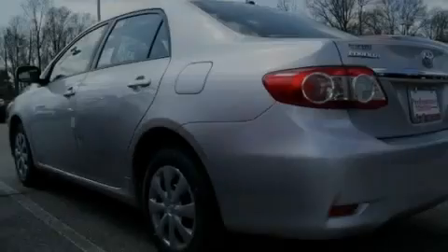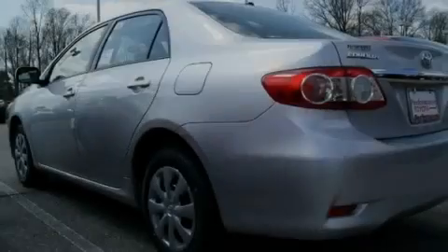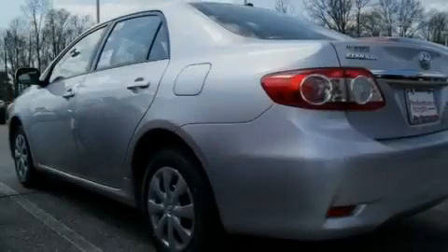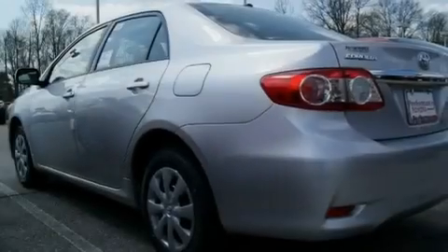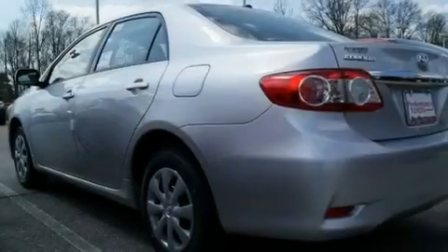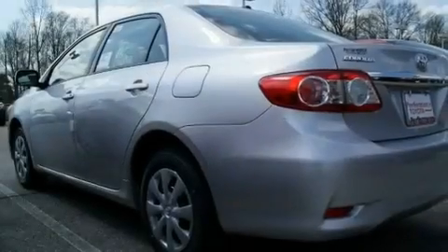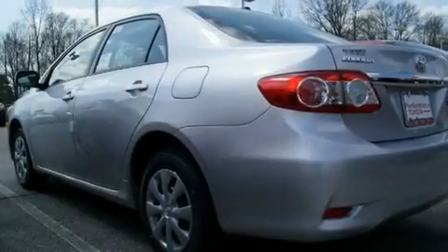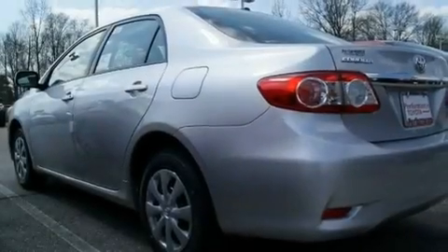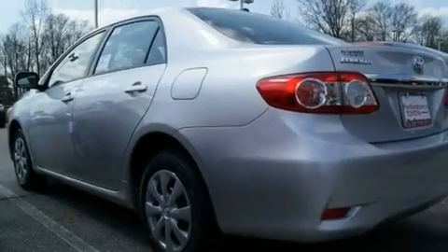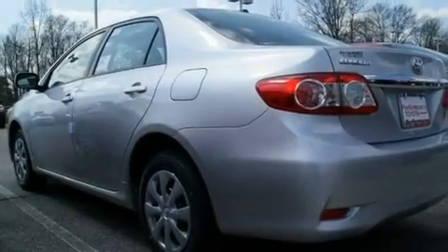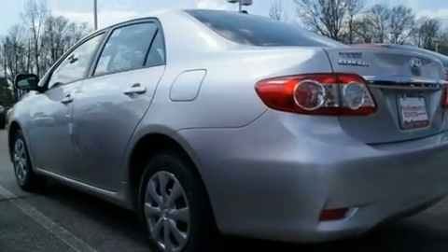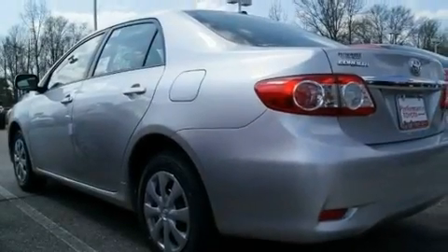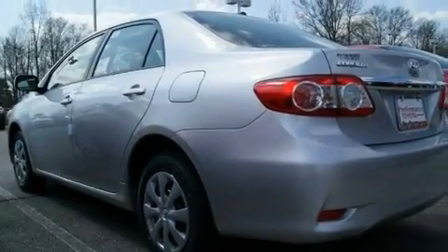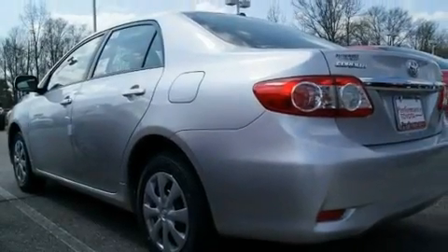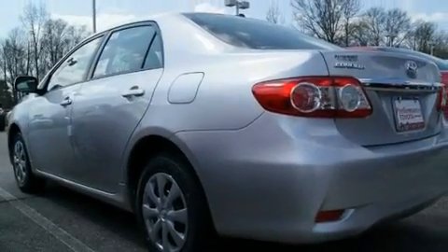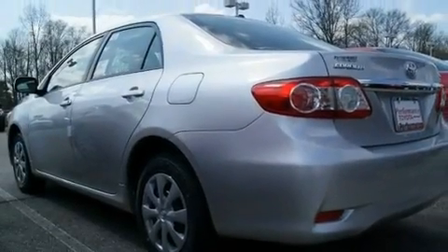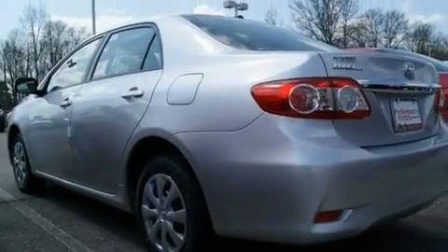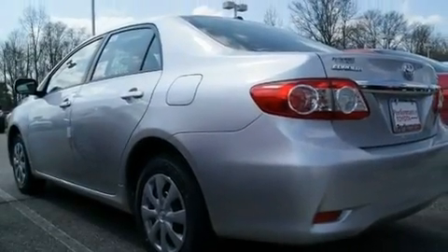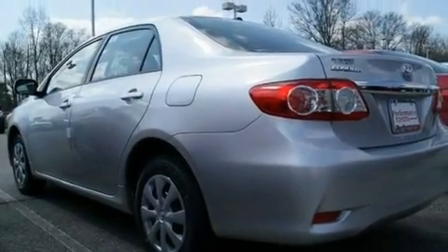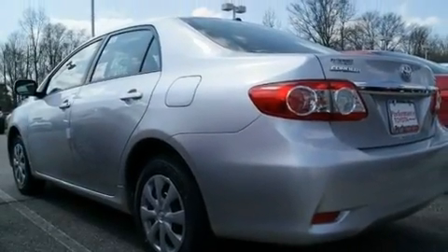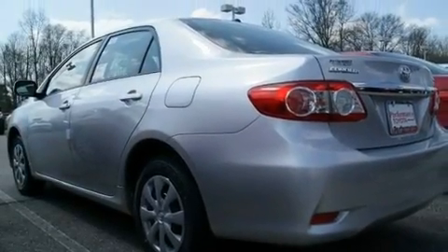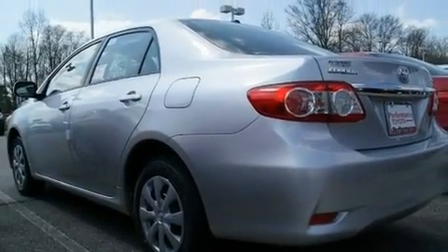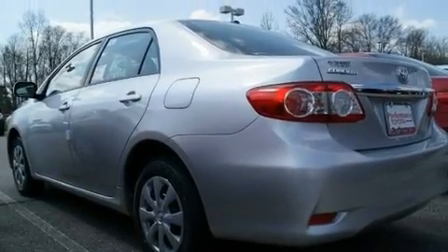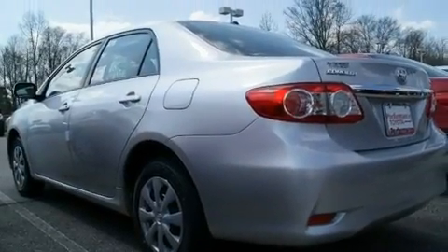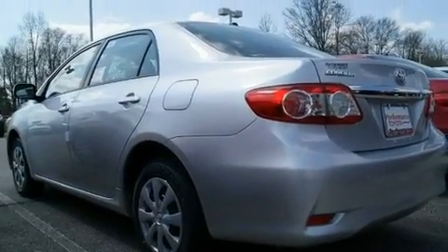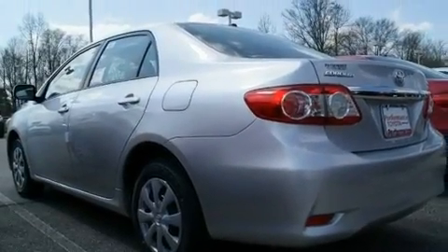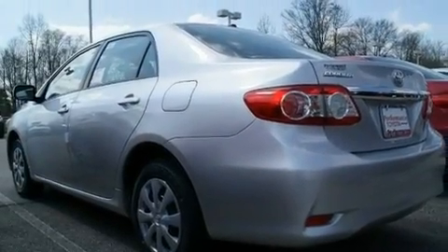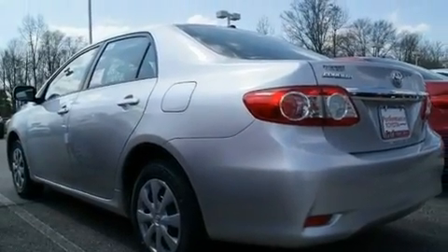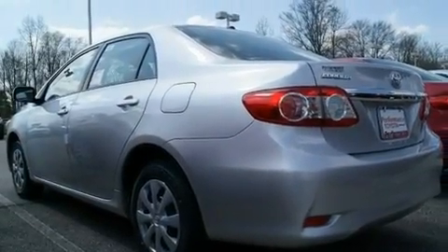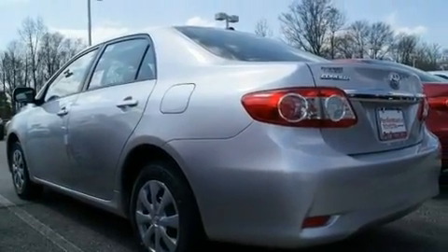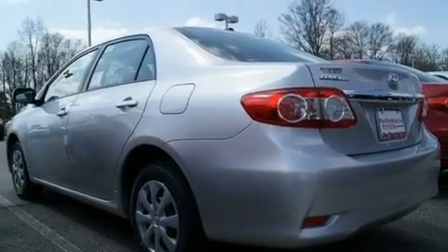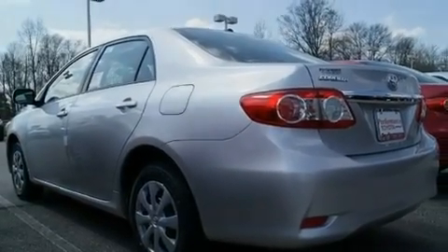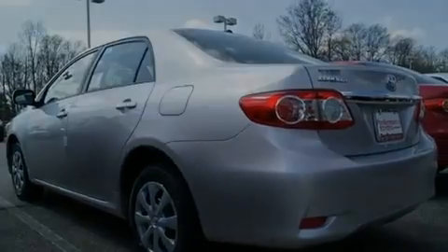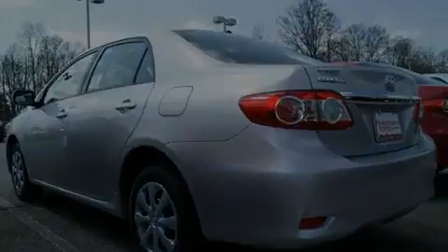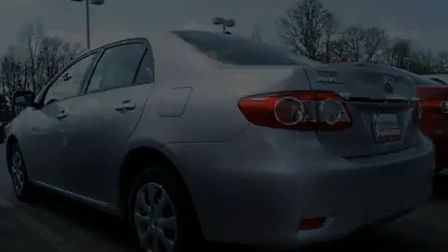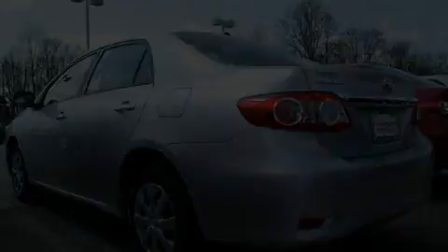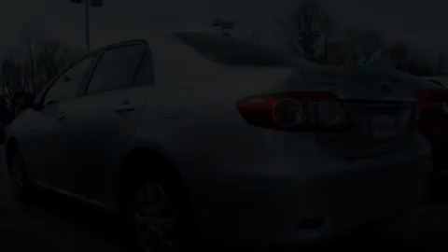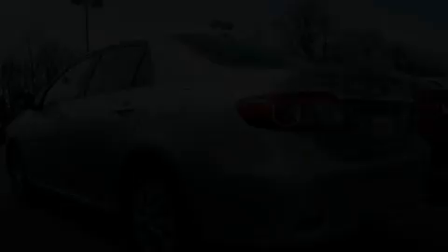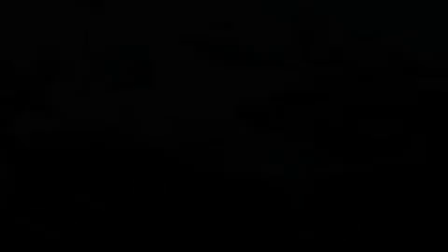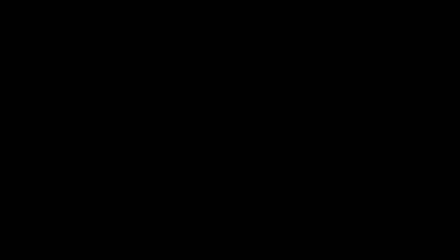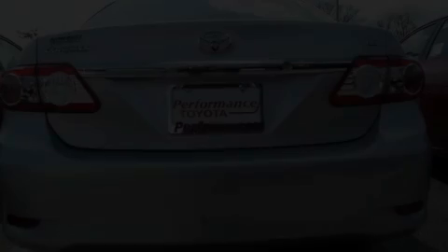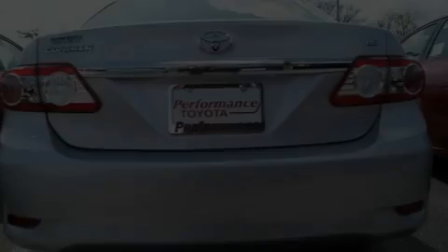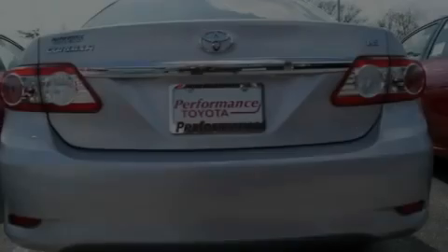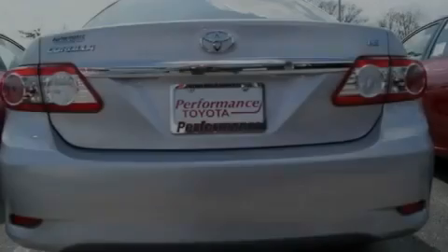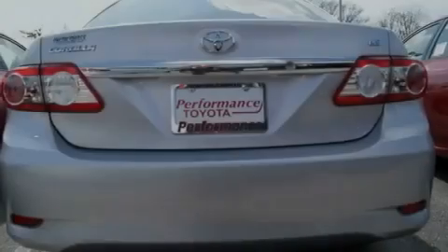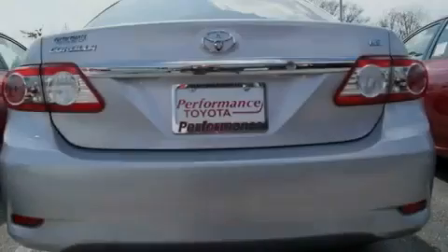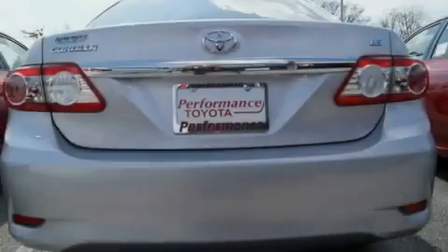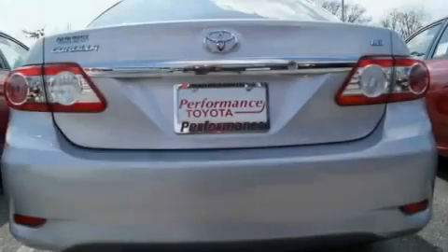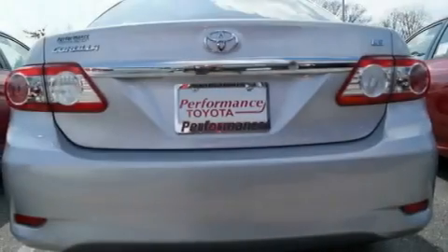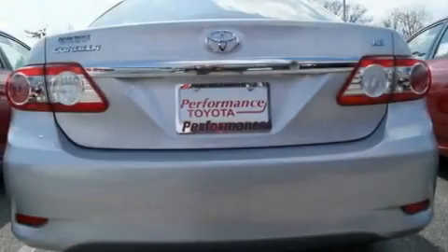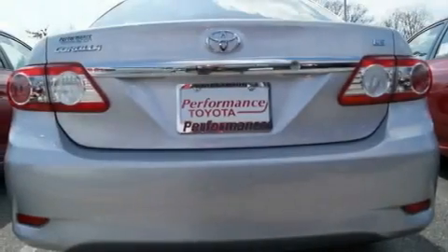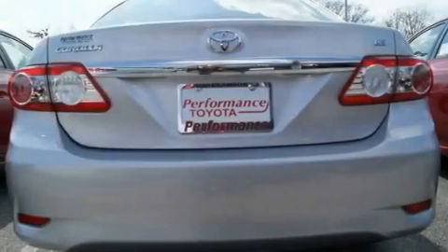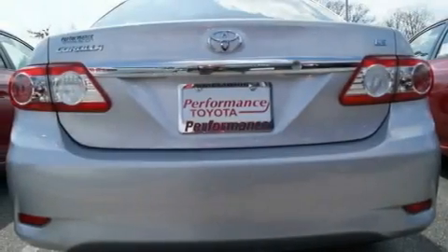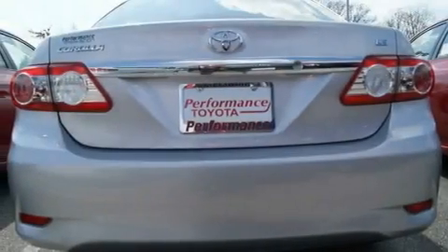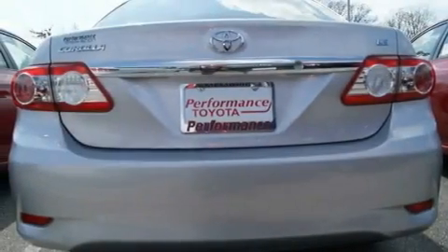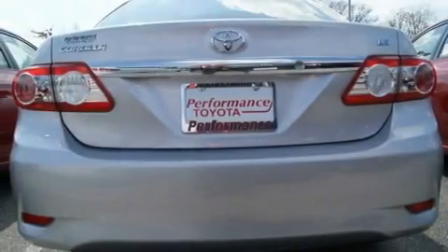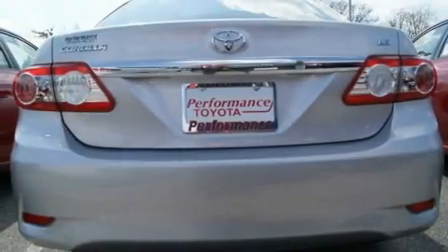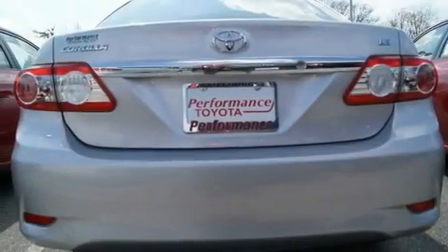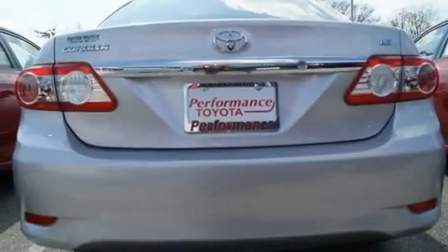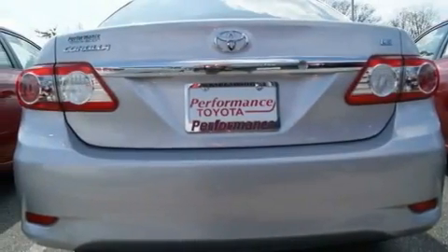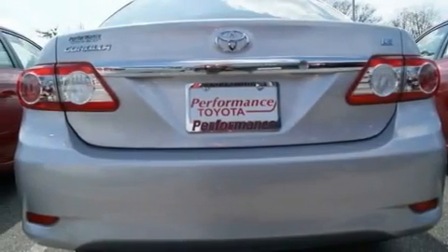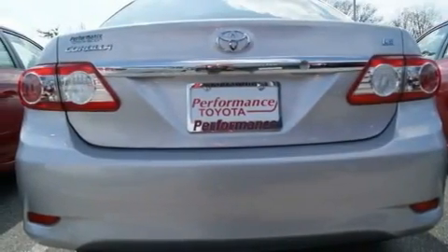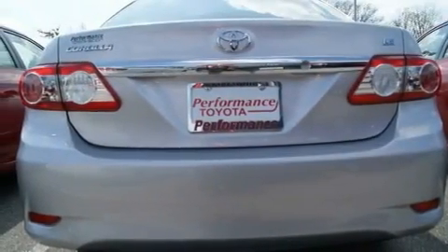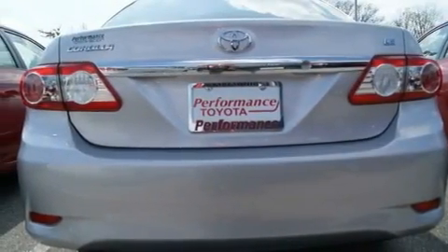With an EPA estimated rating of 34 miles per gallon on the highway, fuel efficiency is still high on the list of priorities.